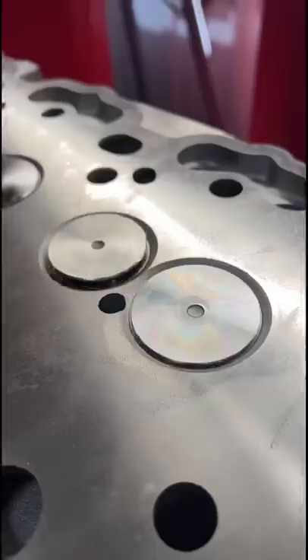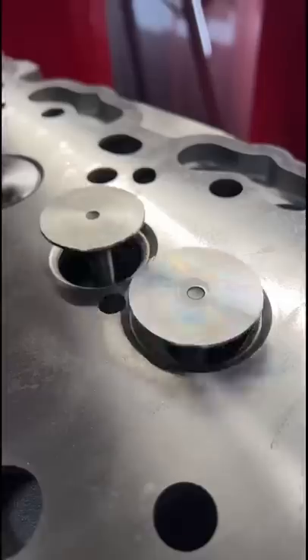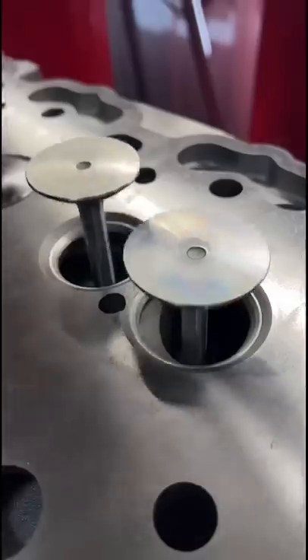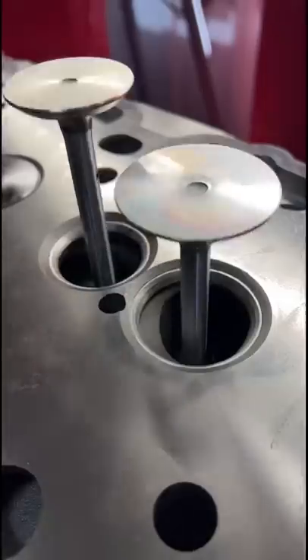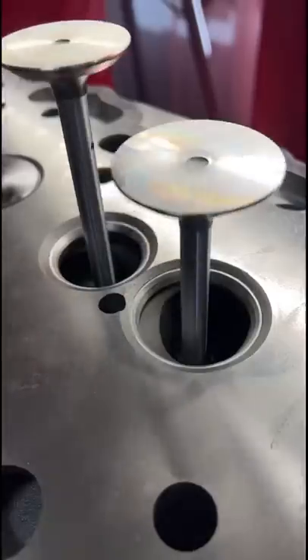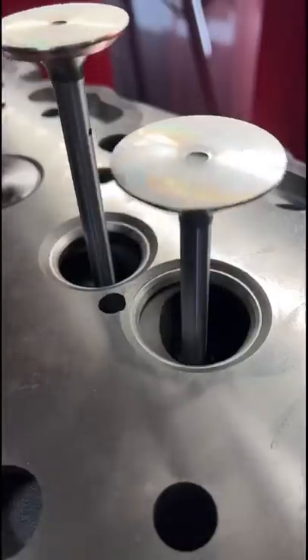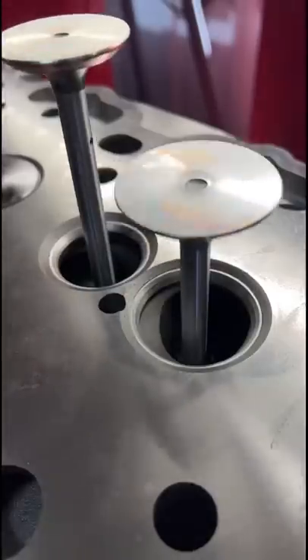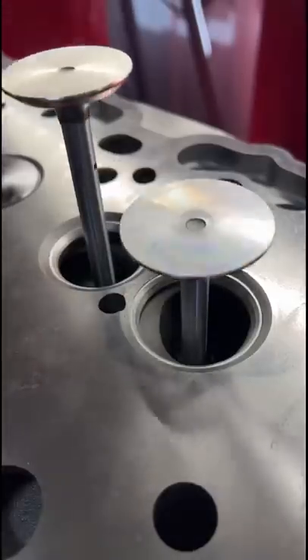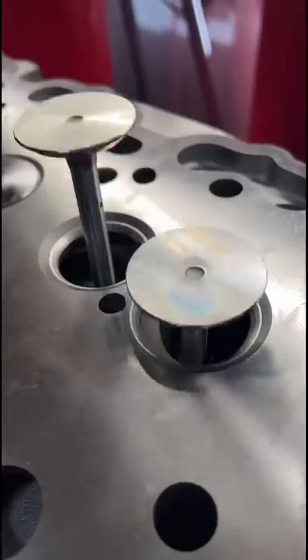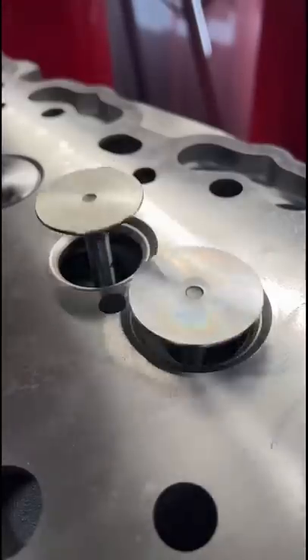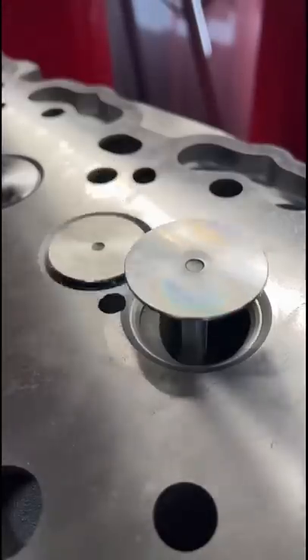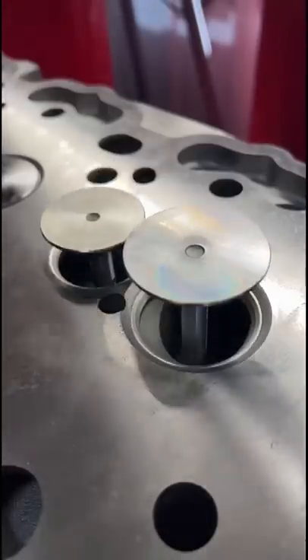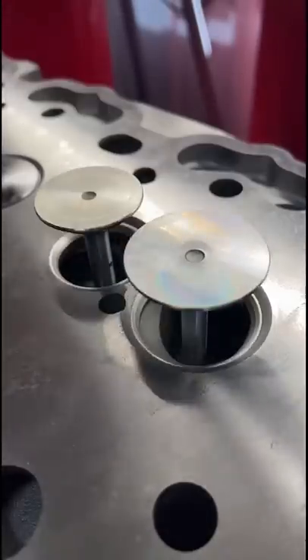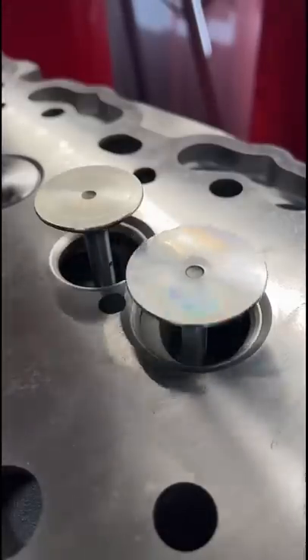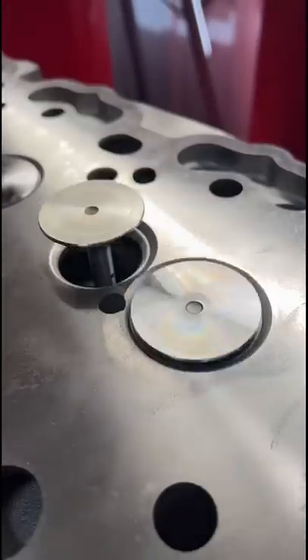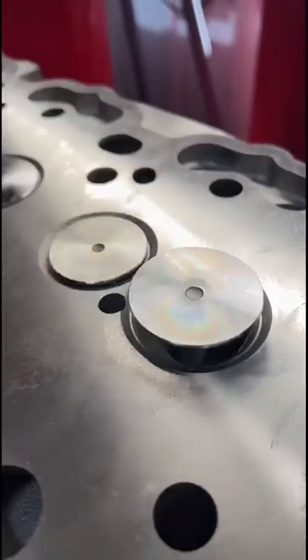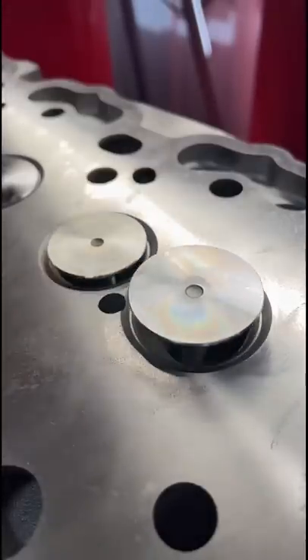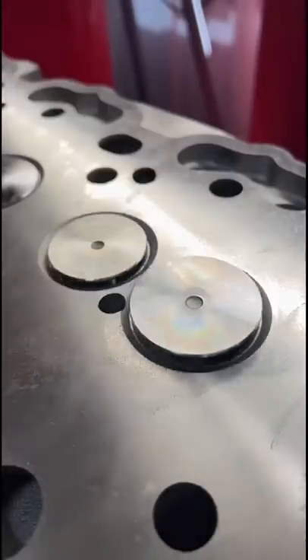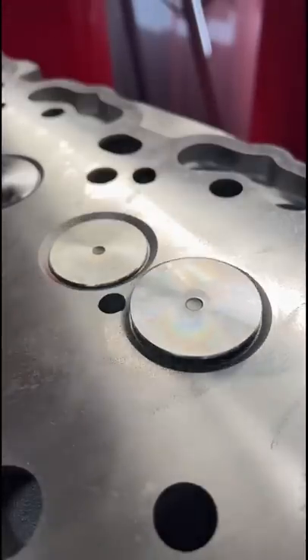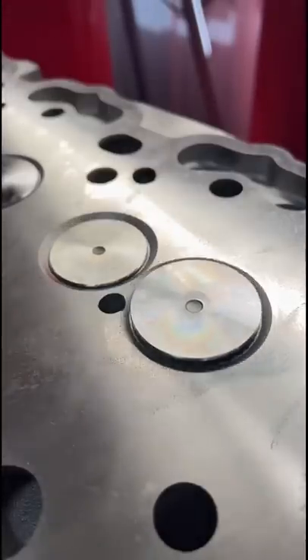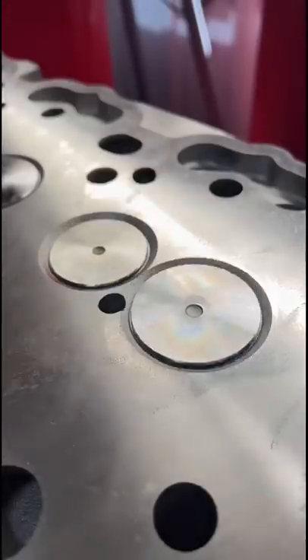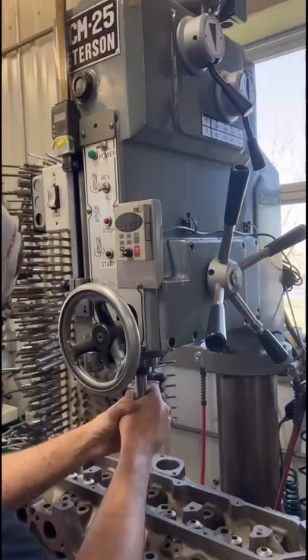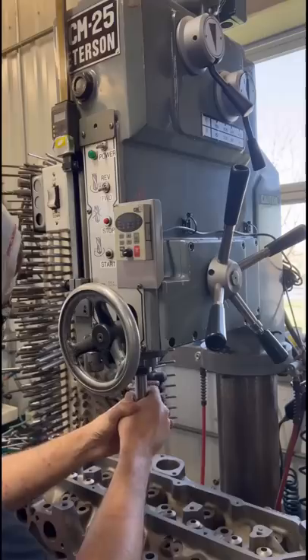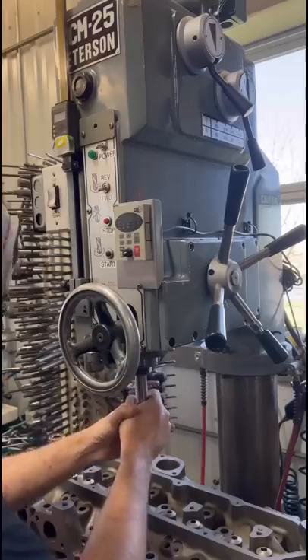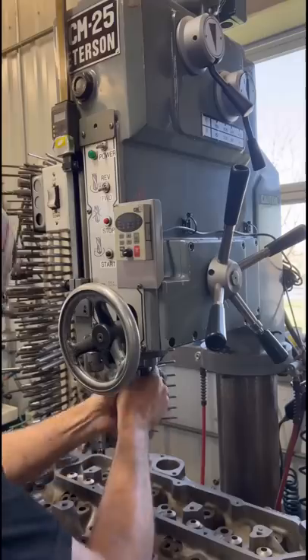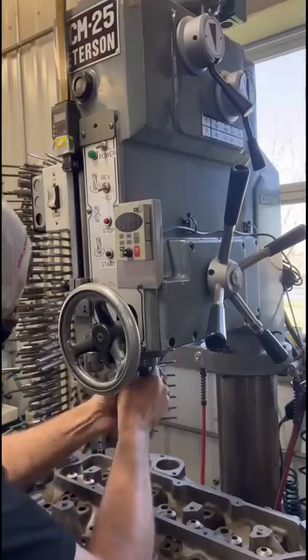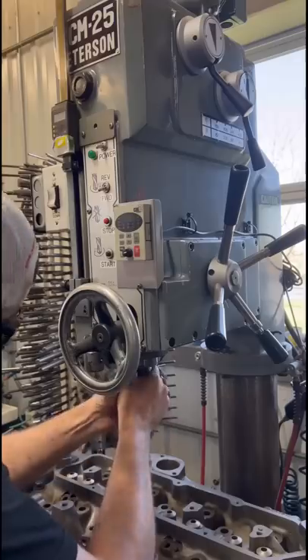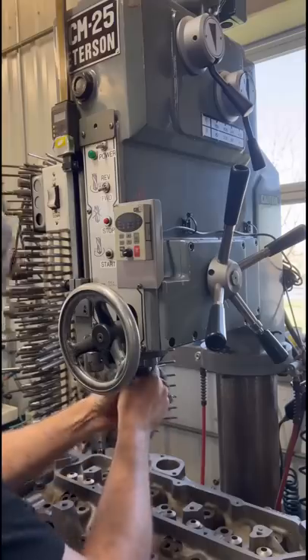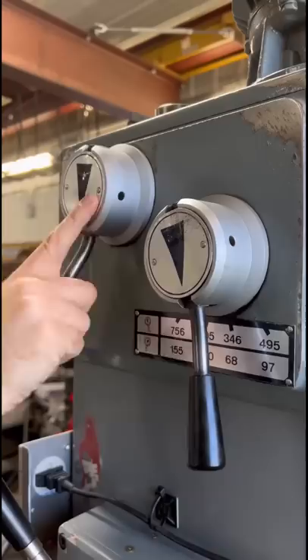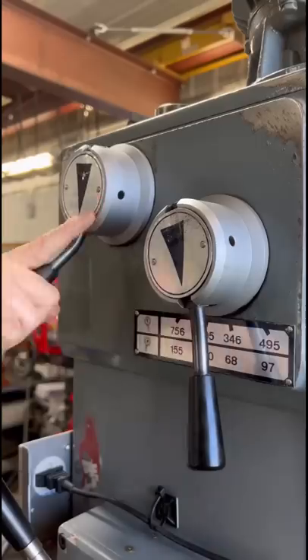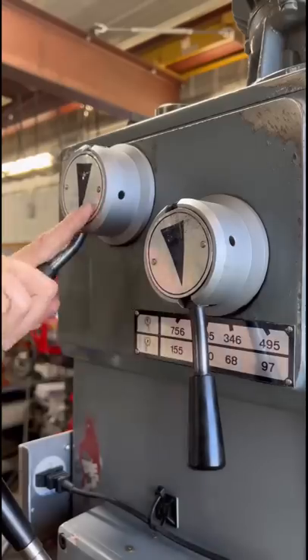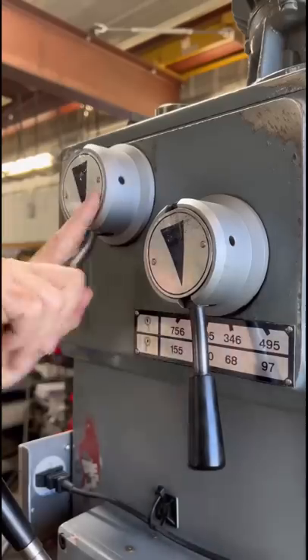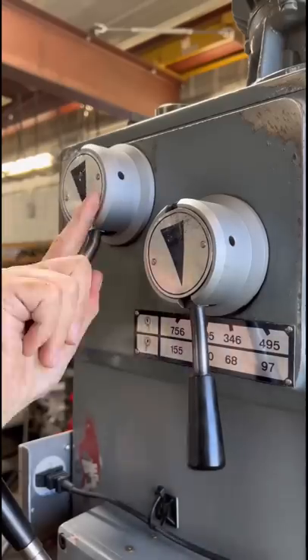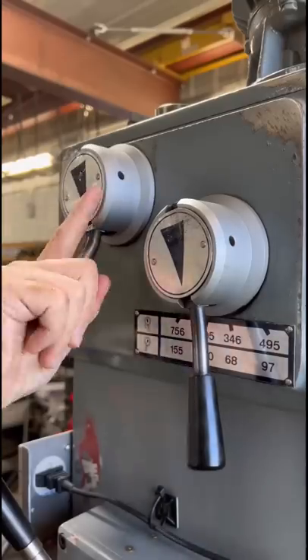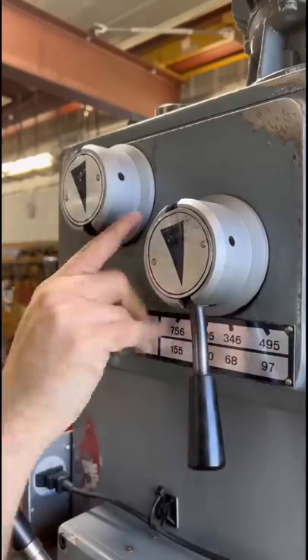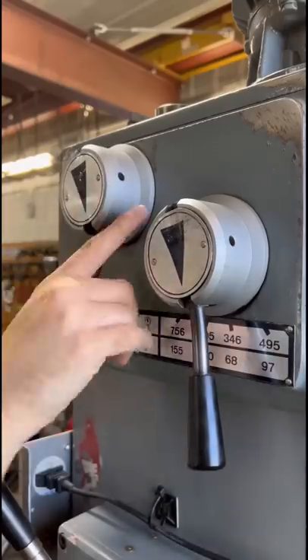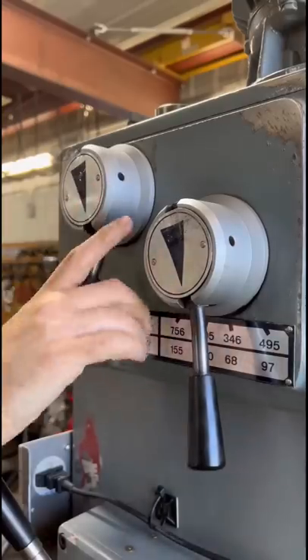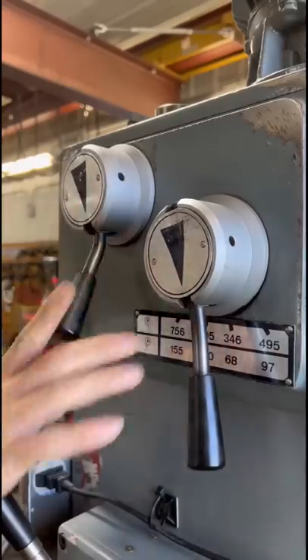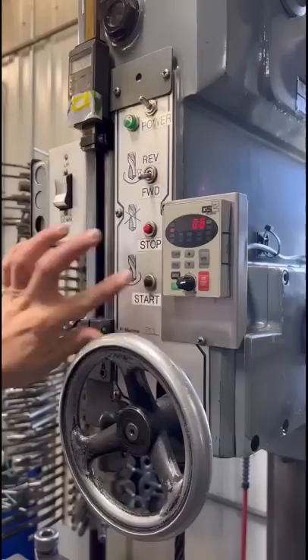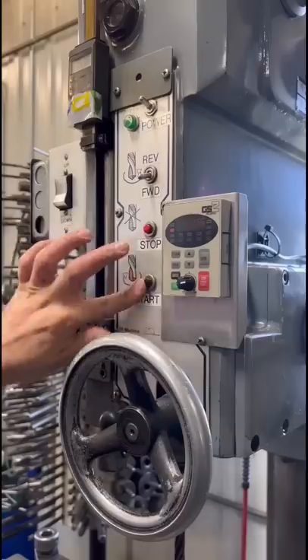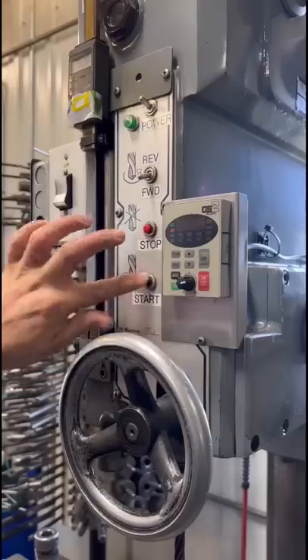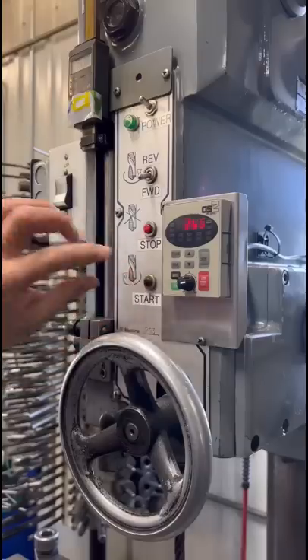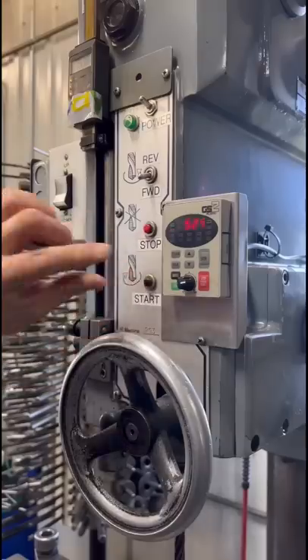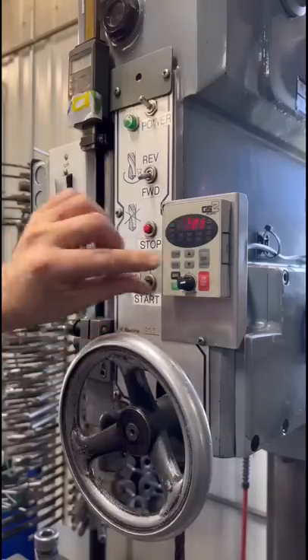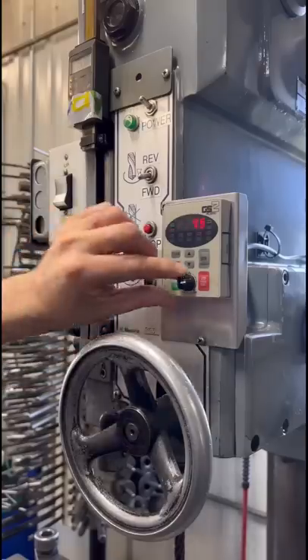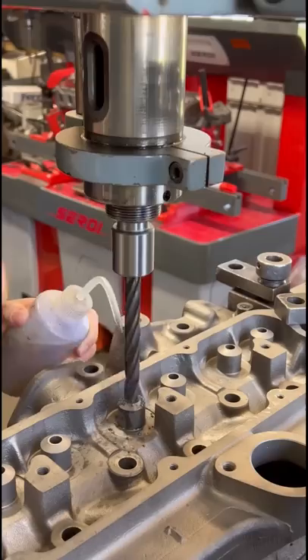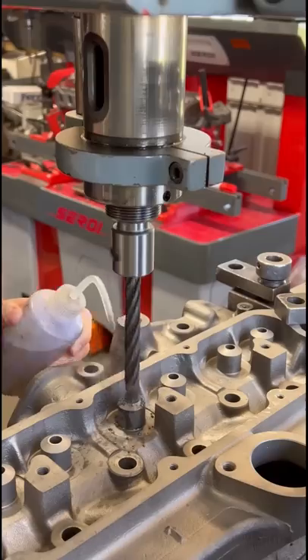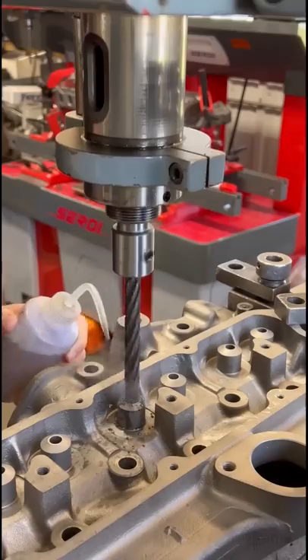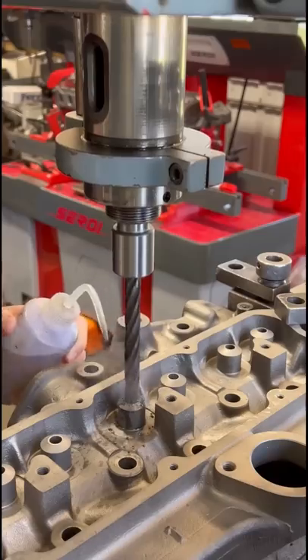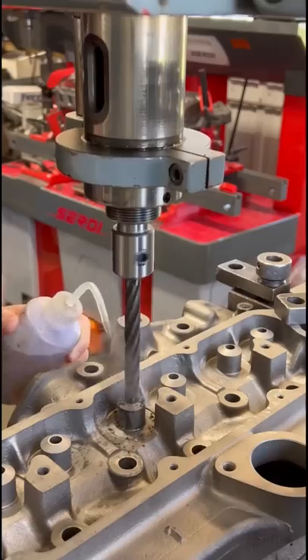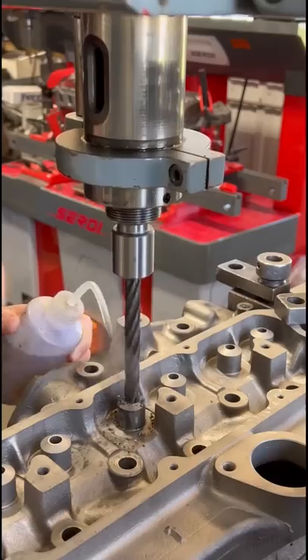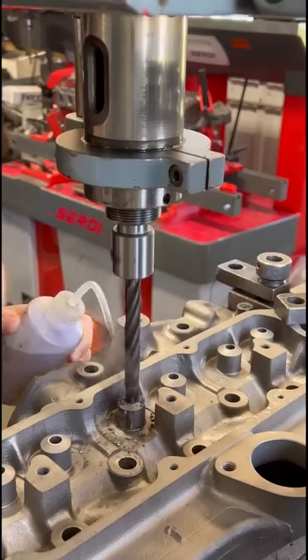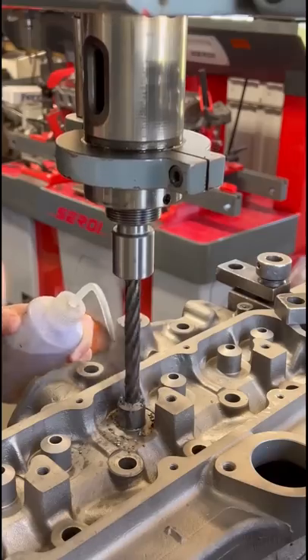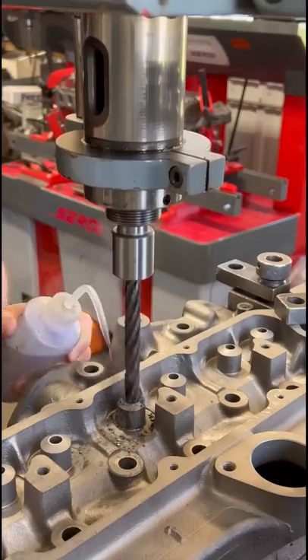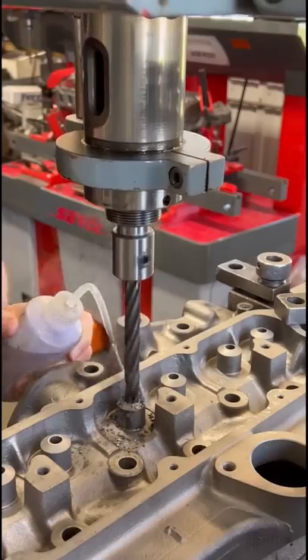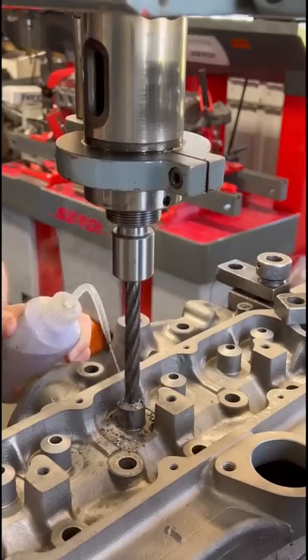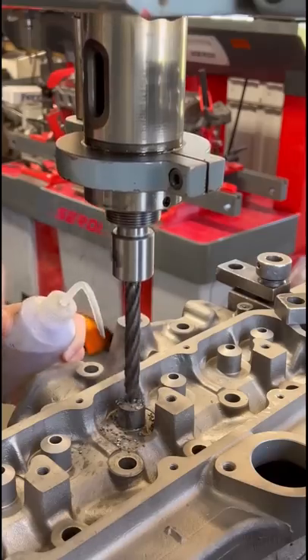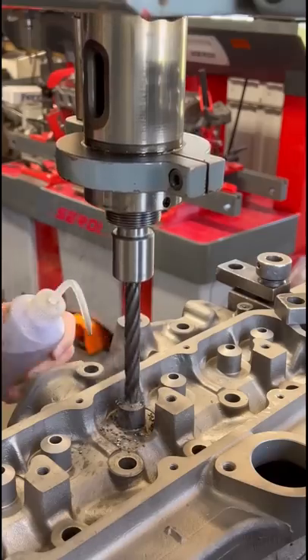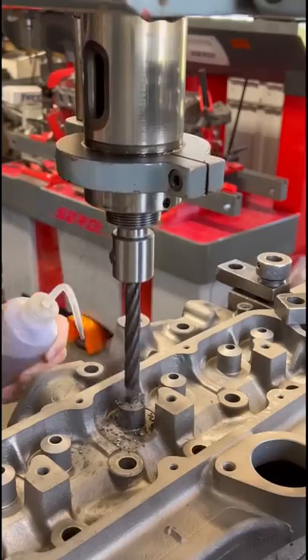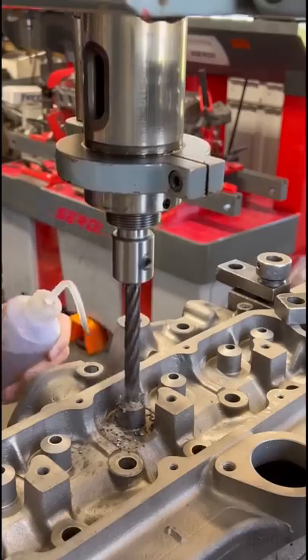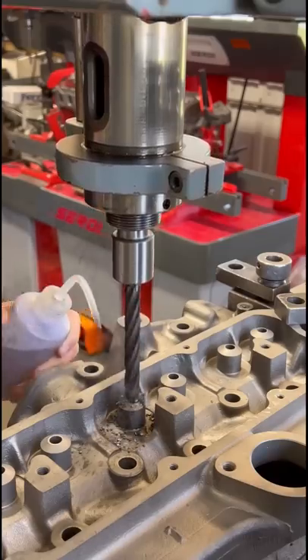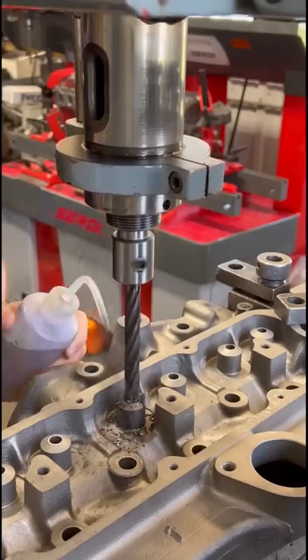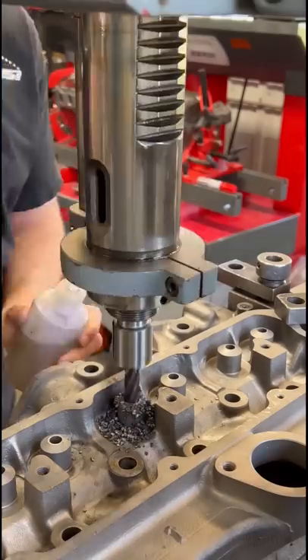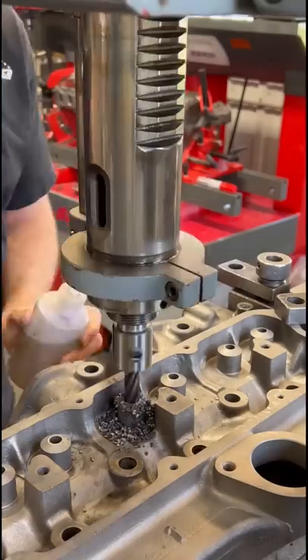John Deere tractors — there's a lot of them around, so a lot of them need fixed. This four-cylinder John Deere head is getting the full works here in the machine shop.